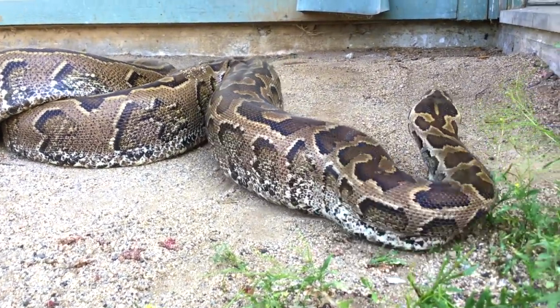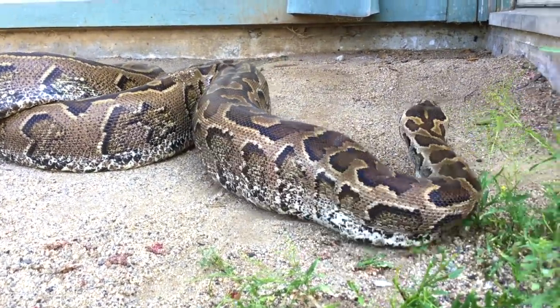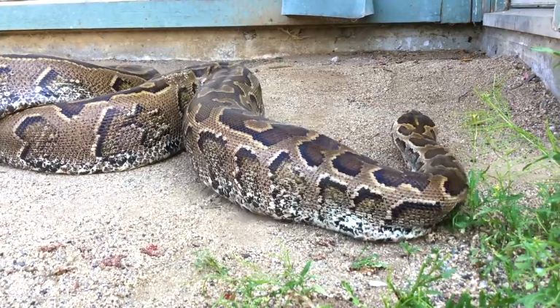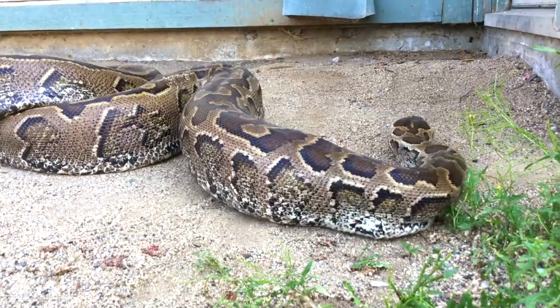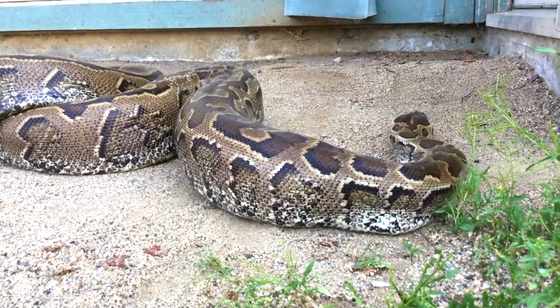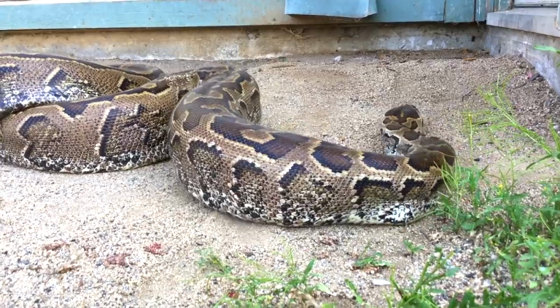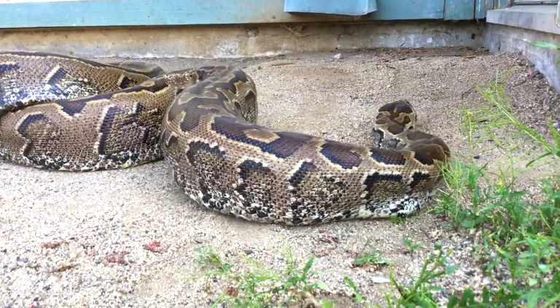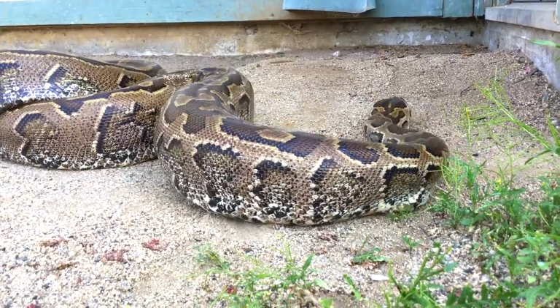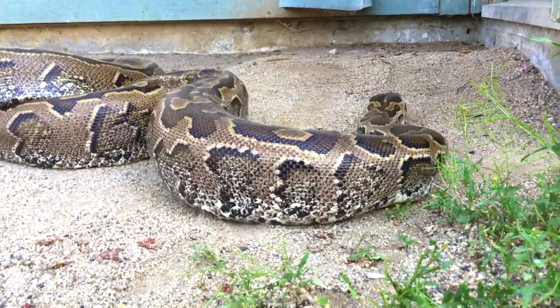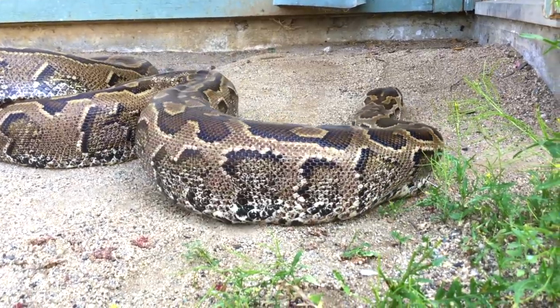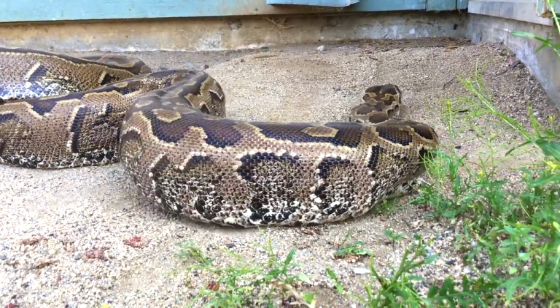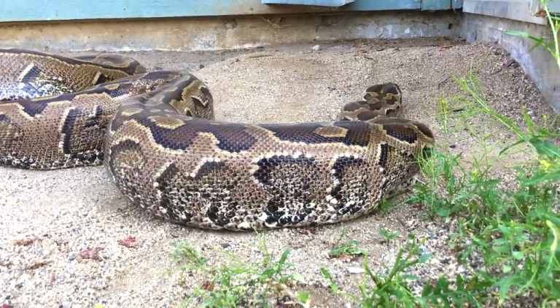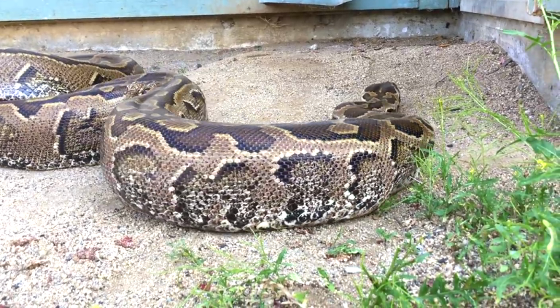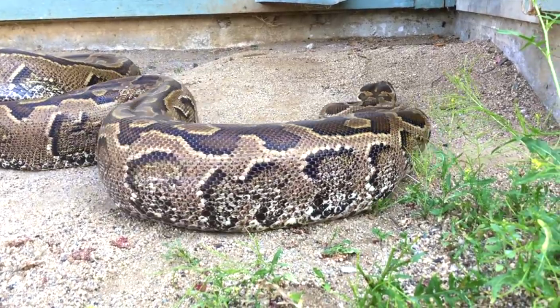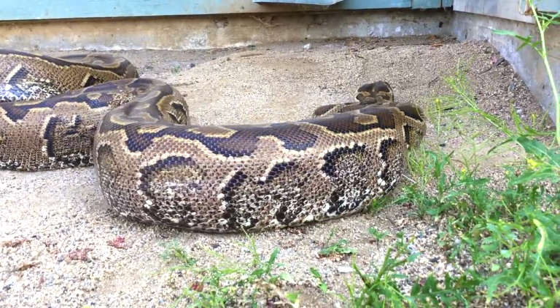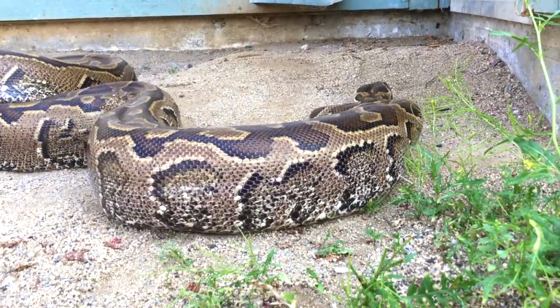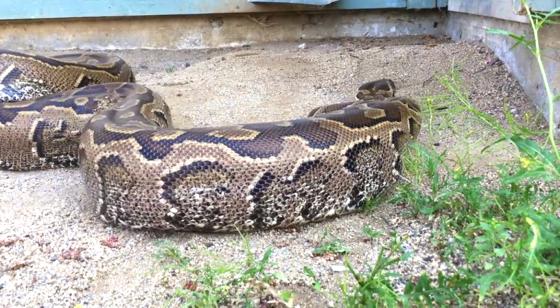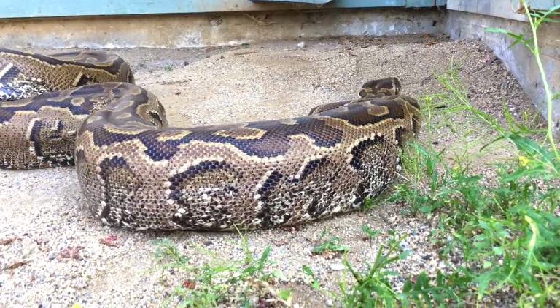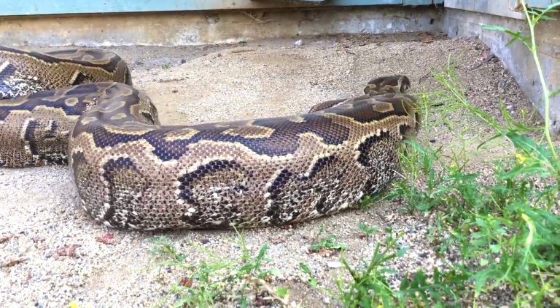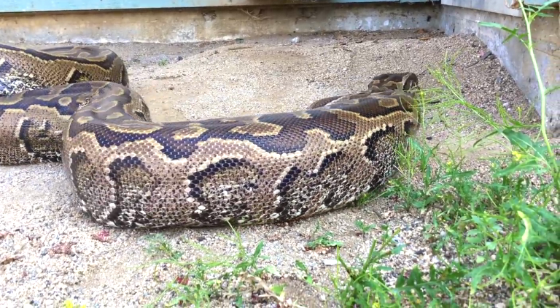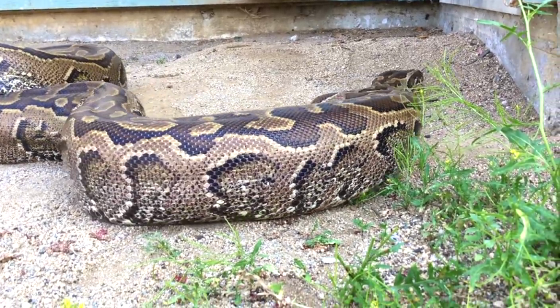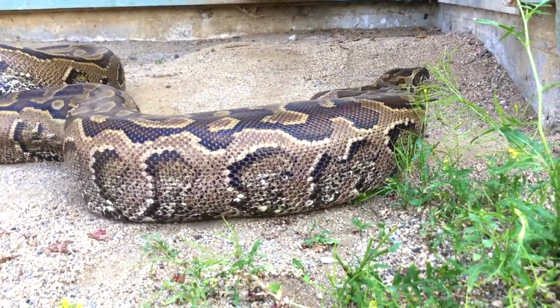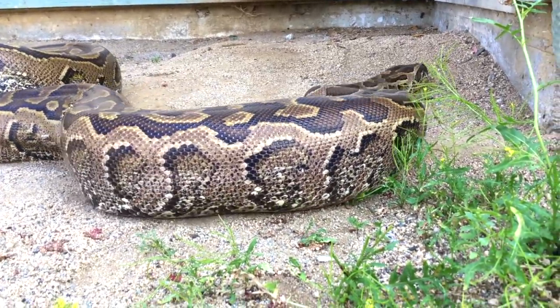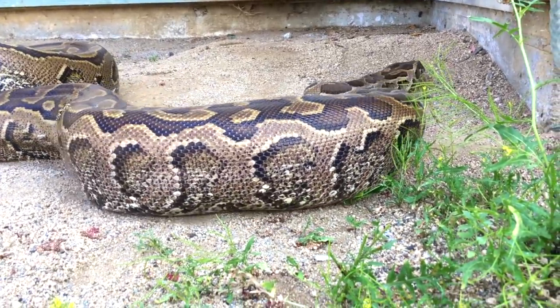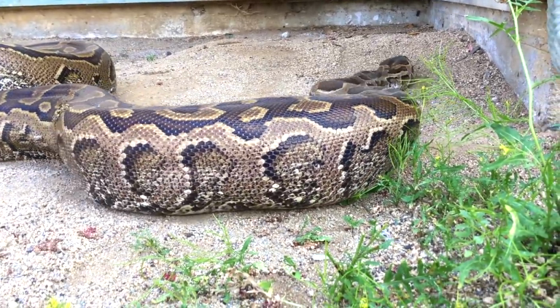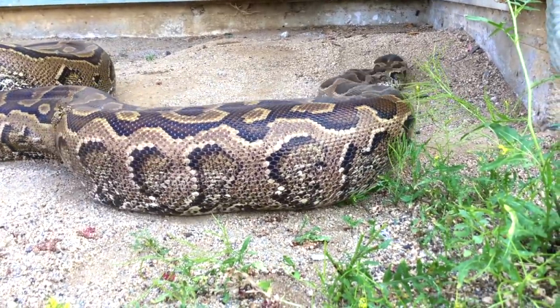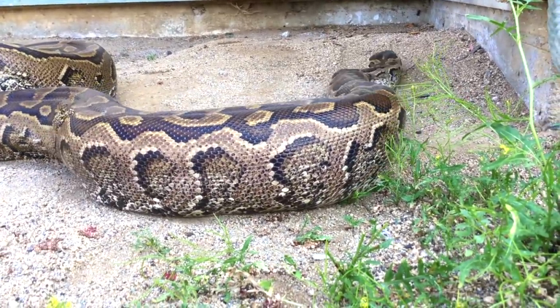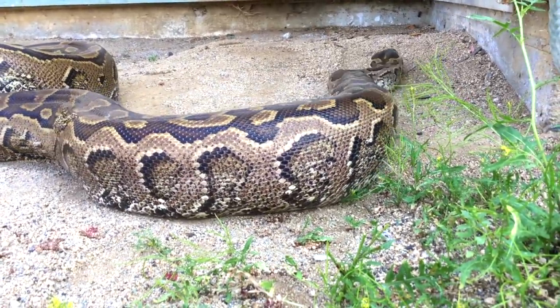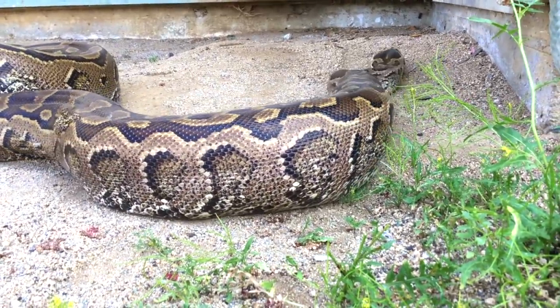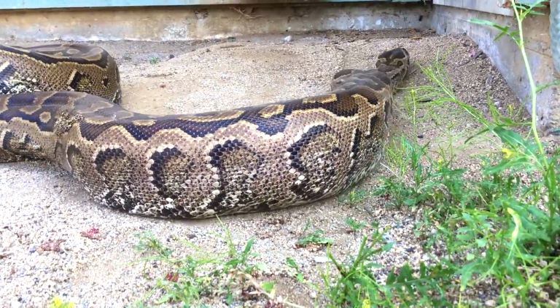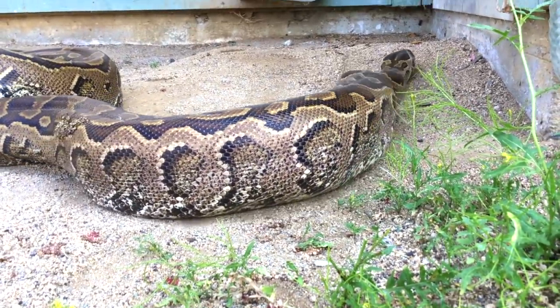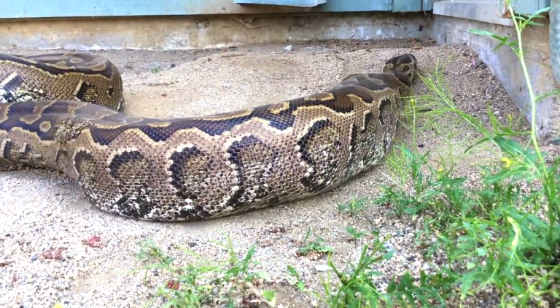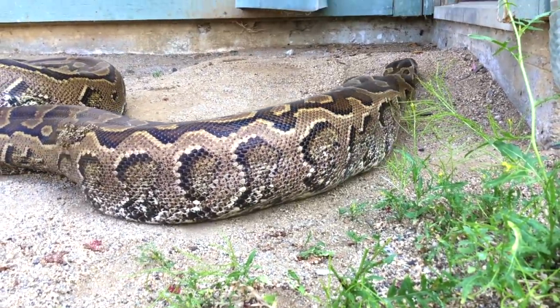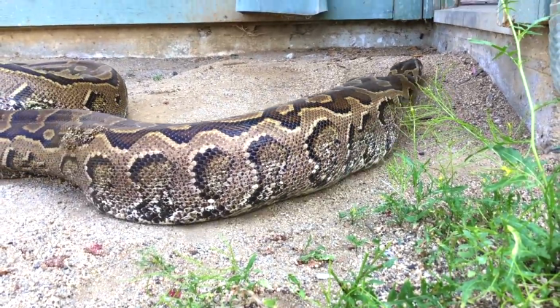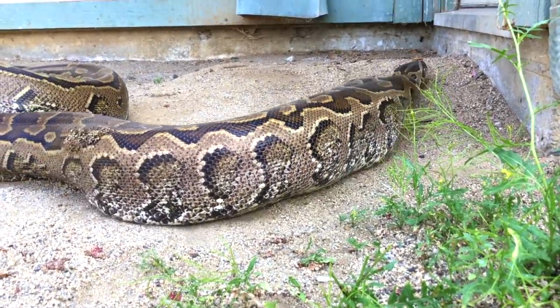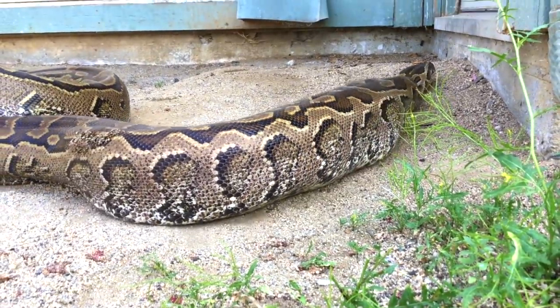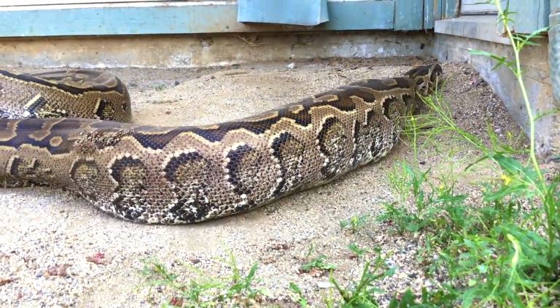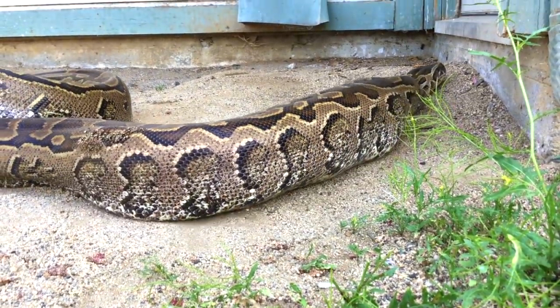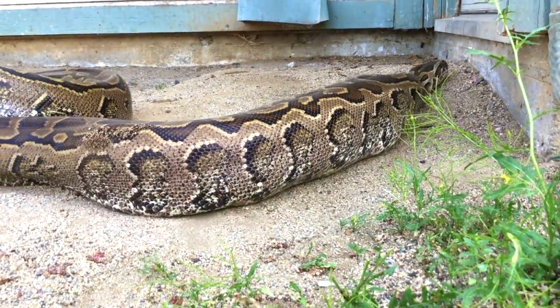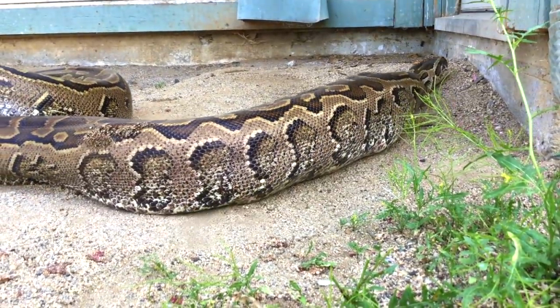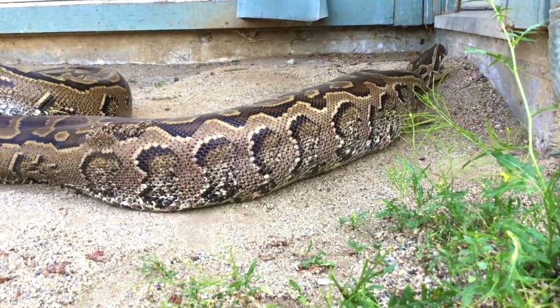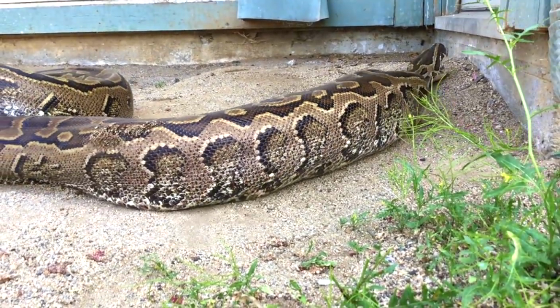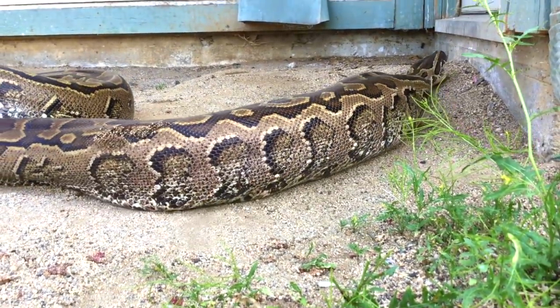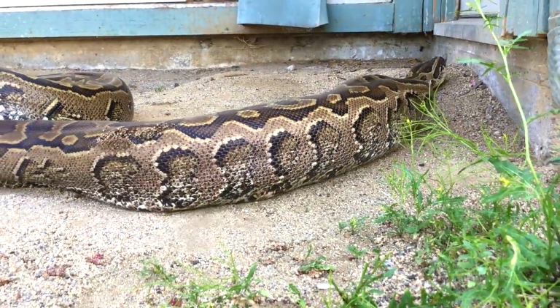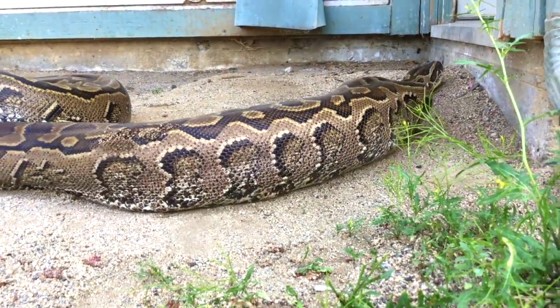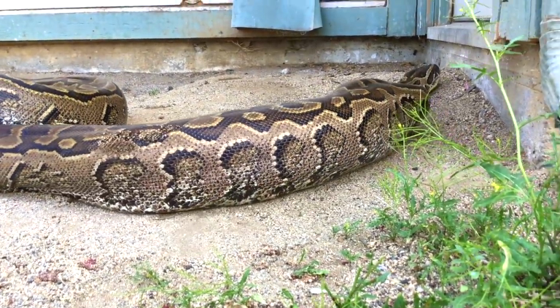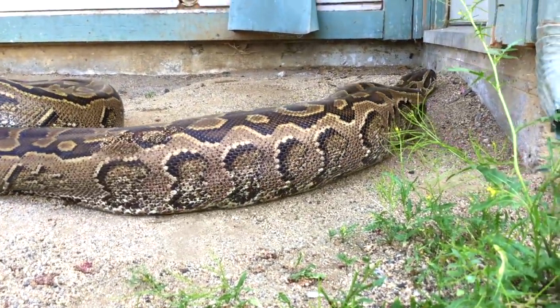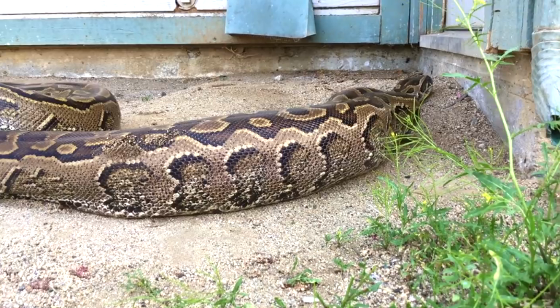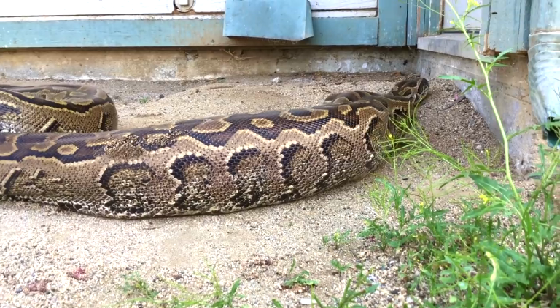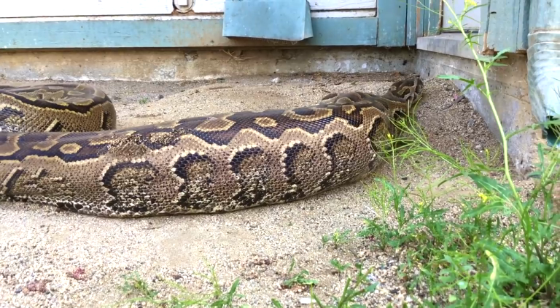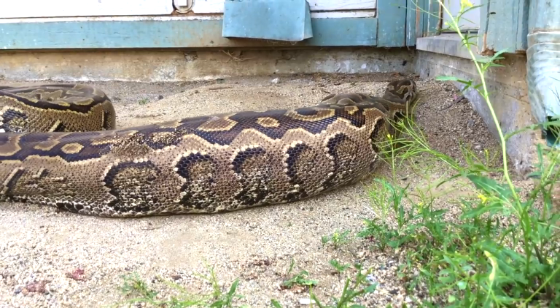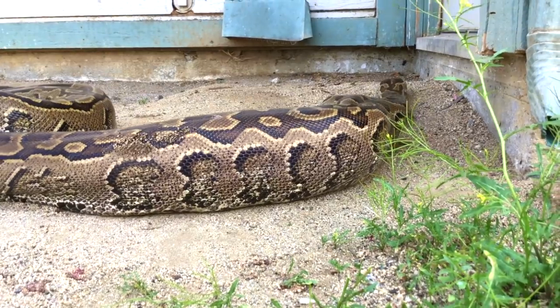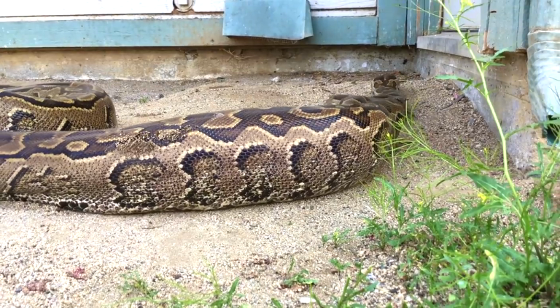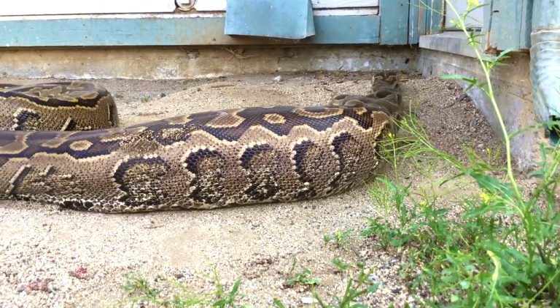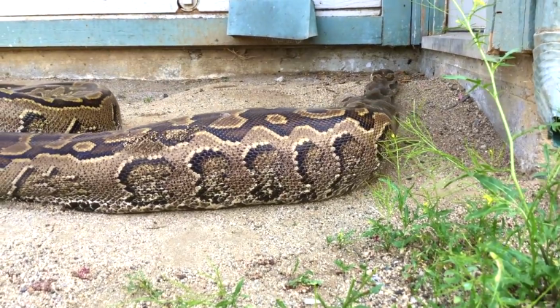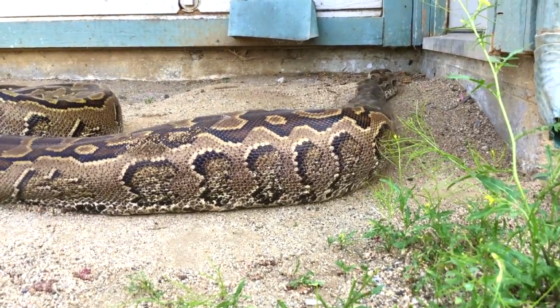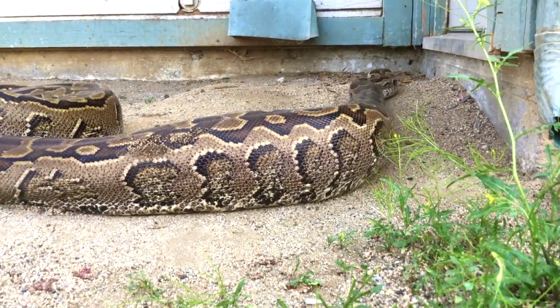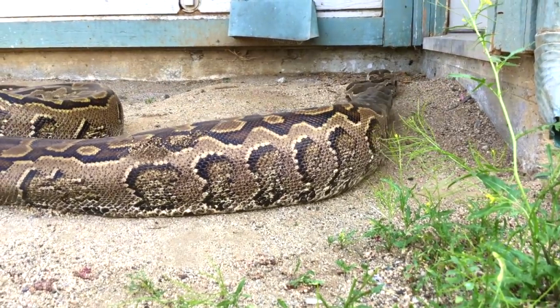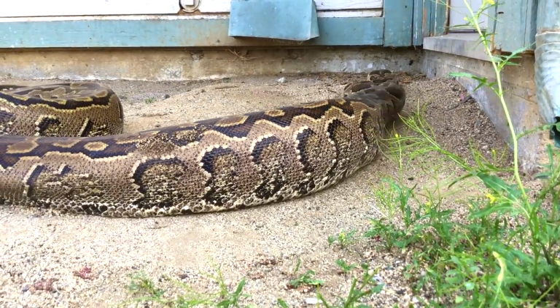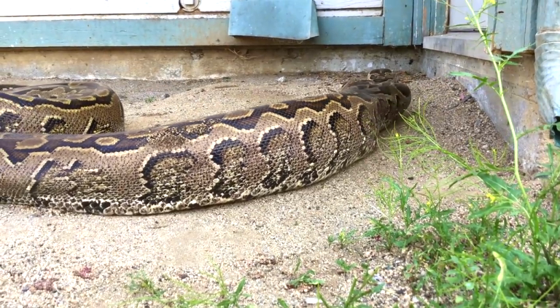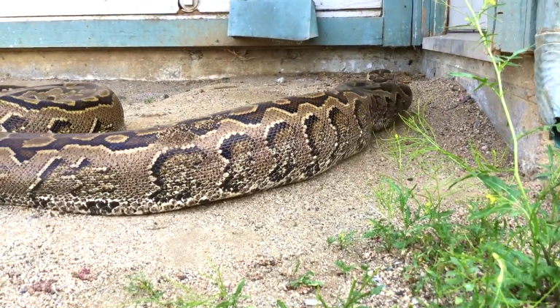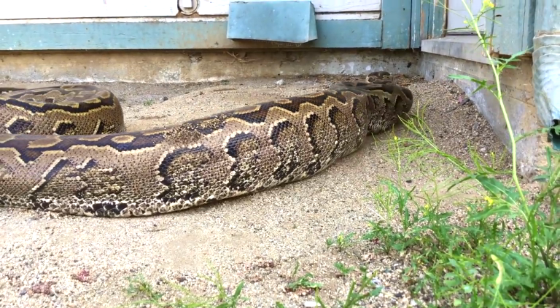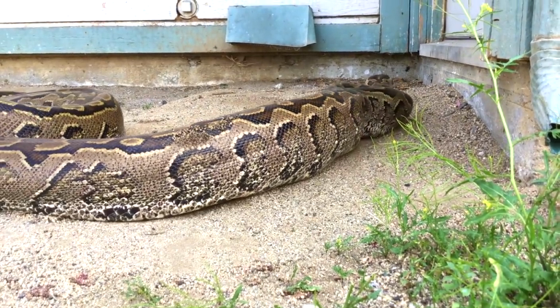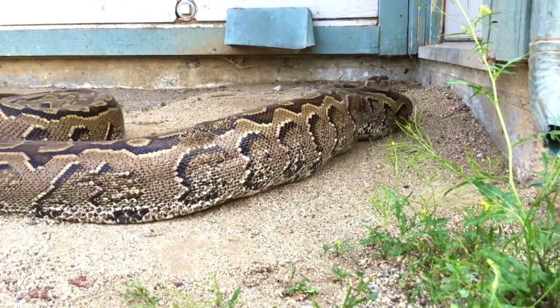Having satiated his hunger, the reptile casually leaves to digest his dinner in quiet. He'll be back.